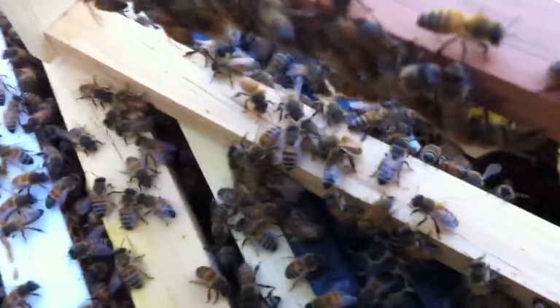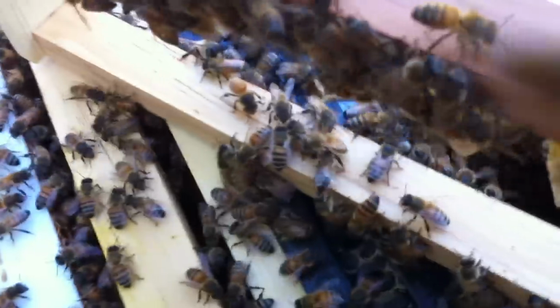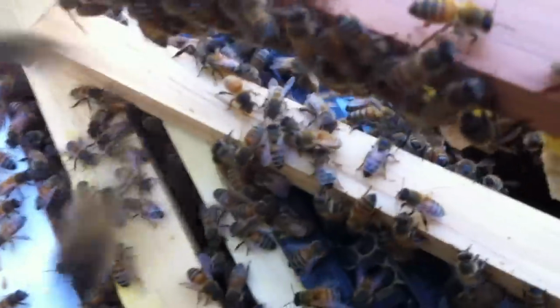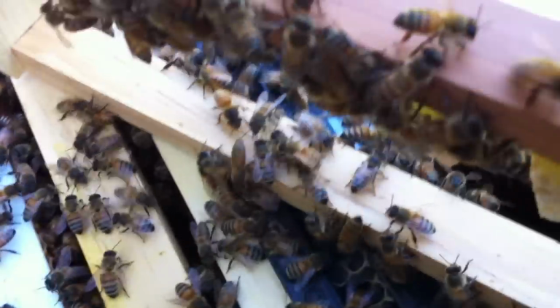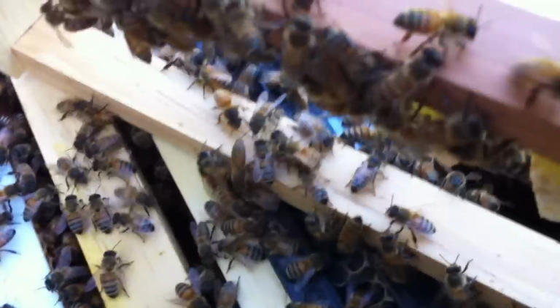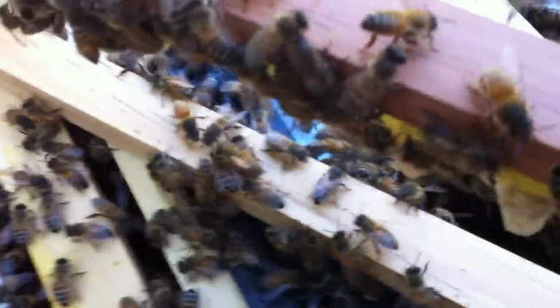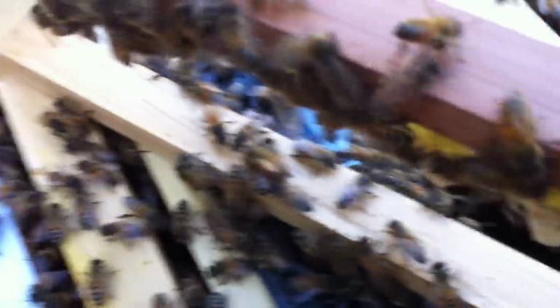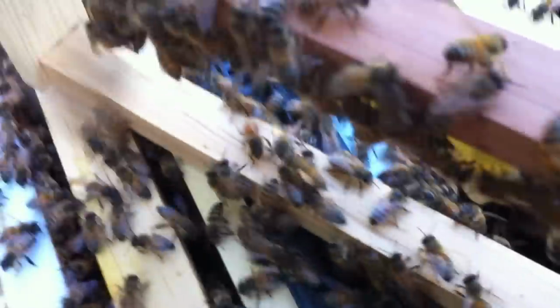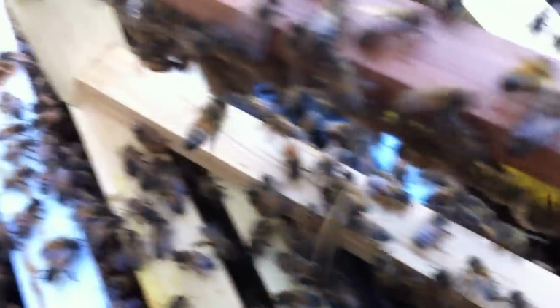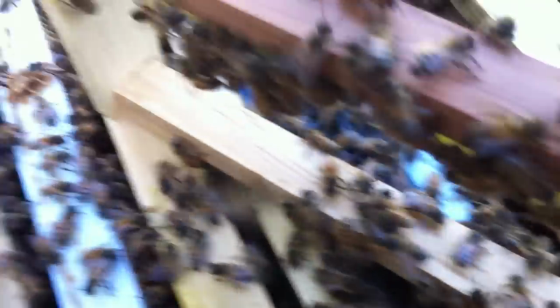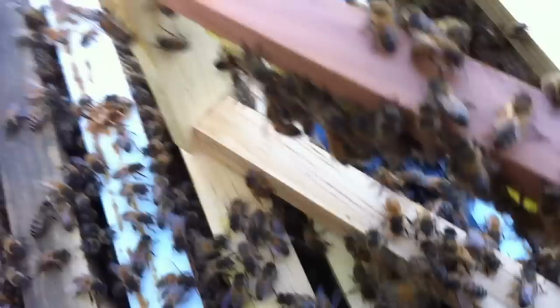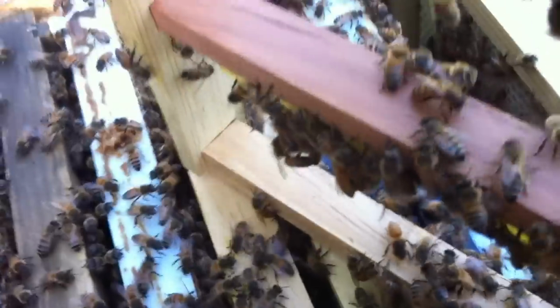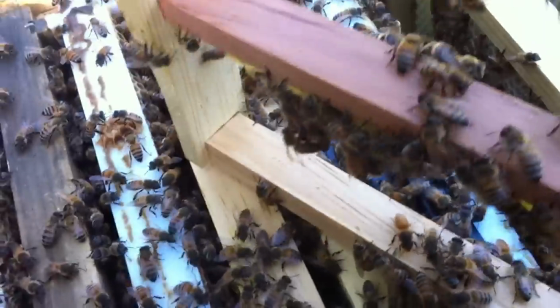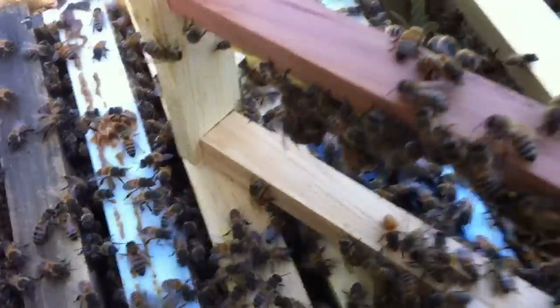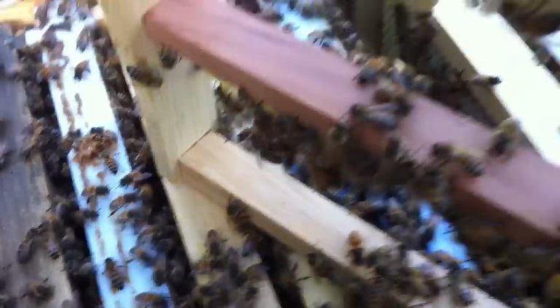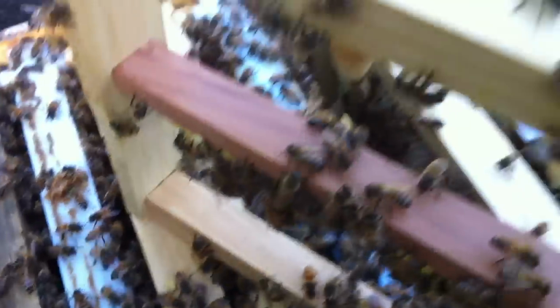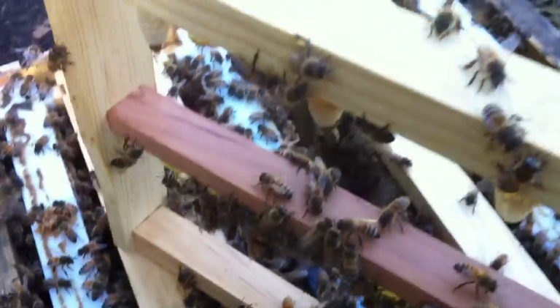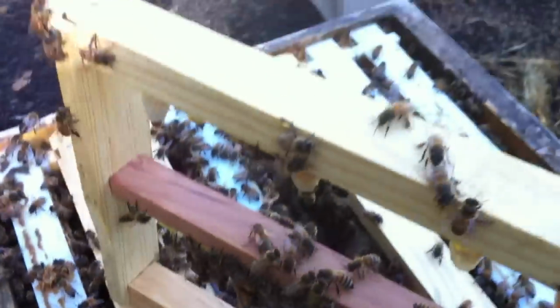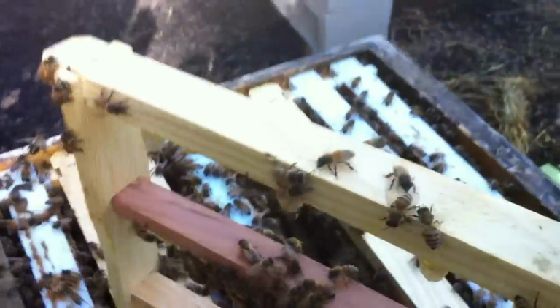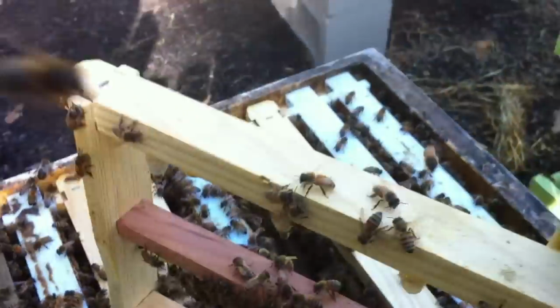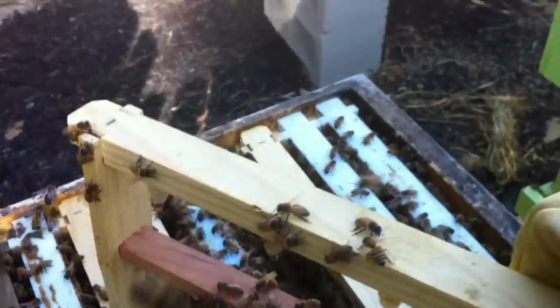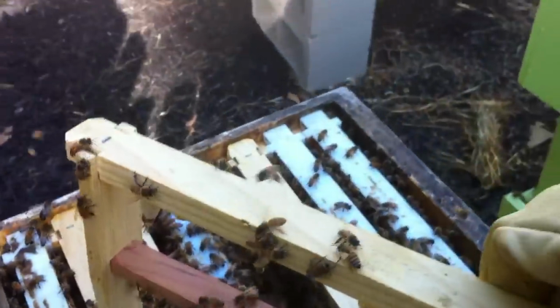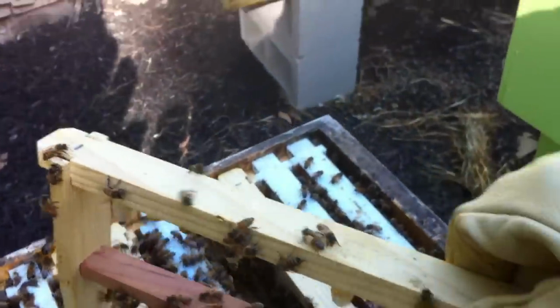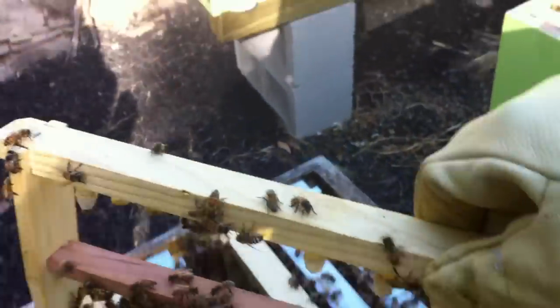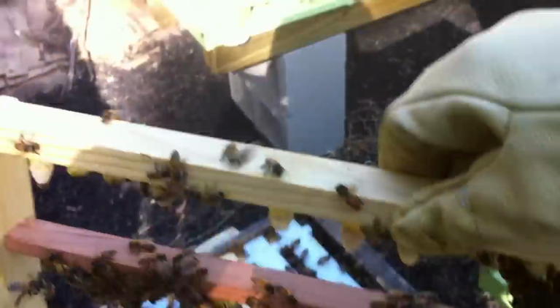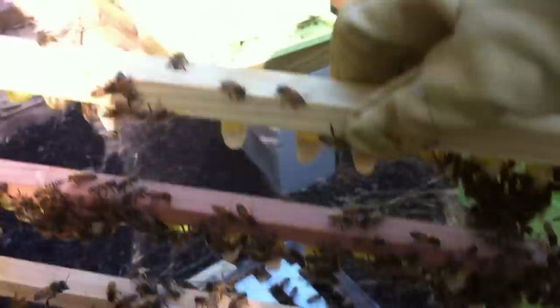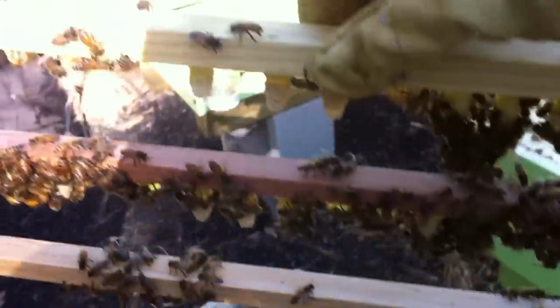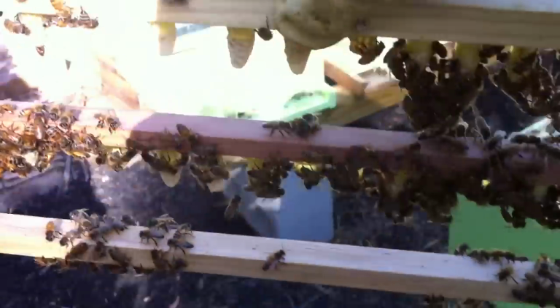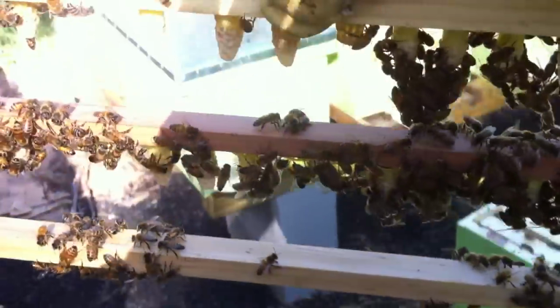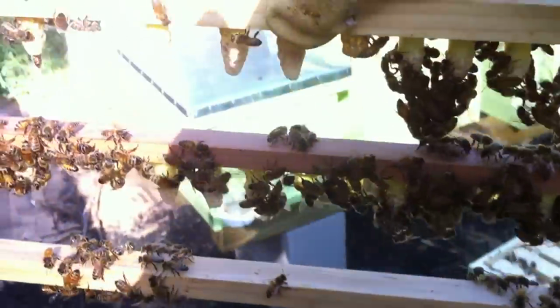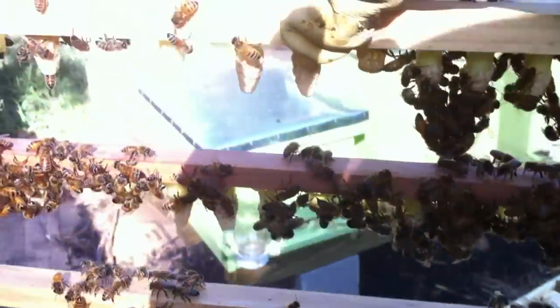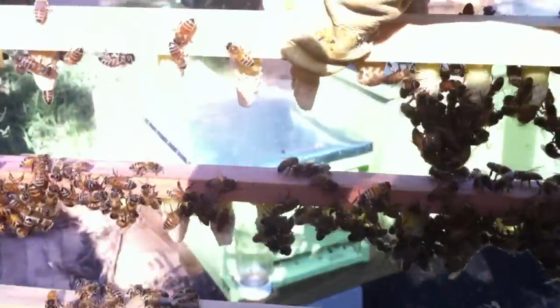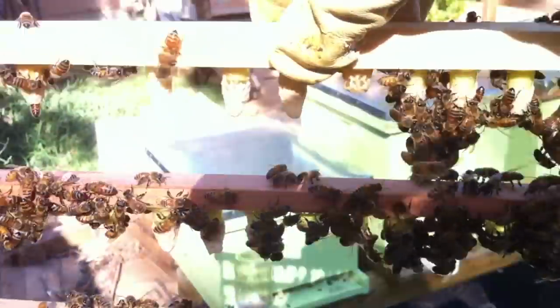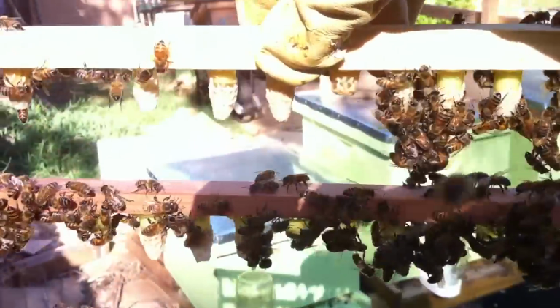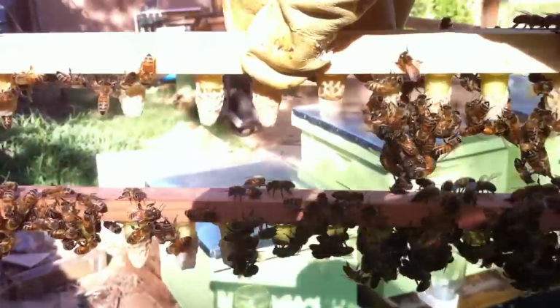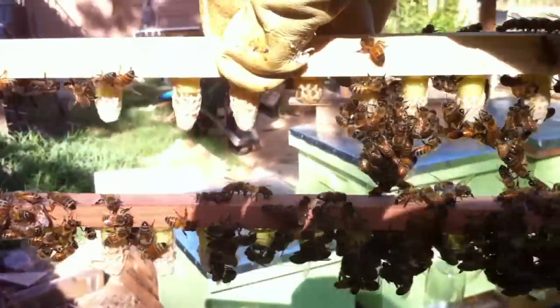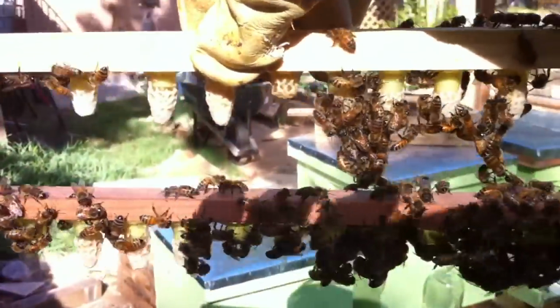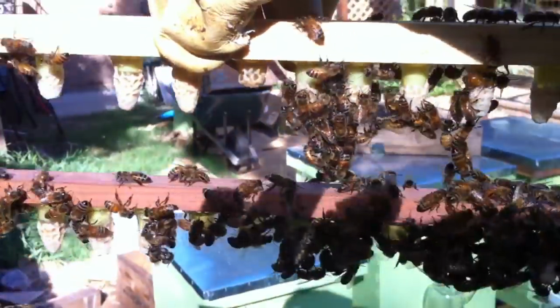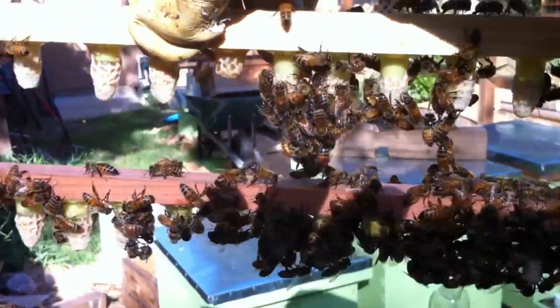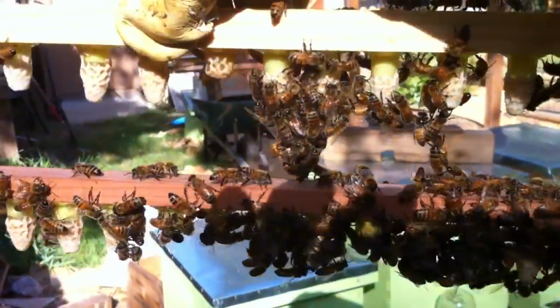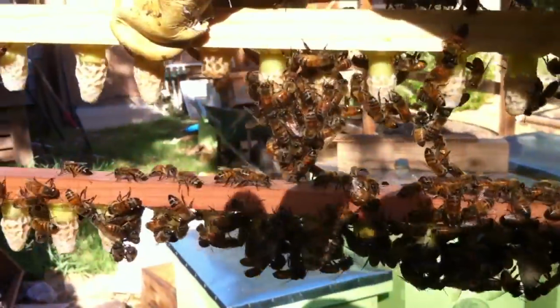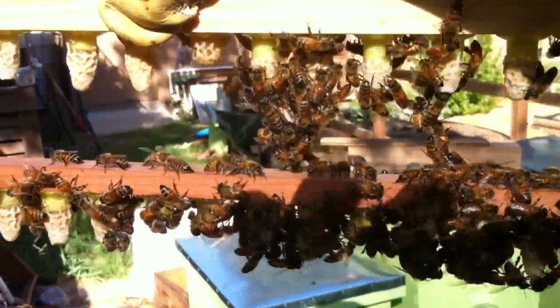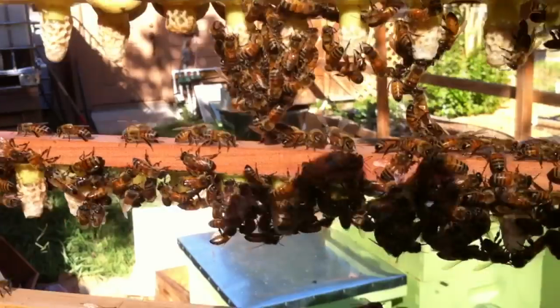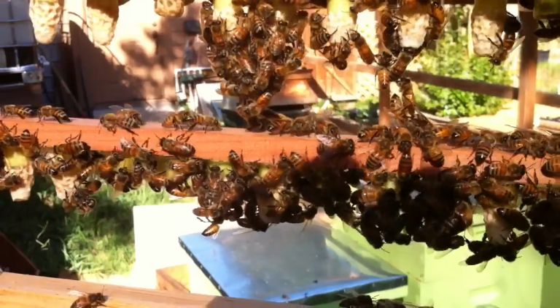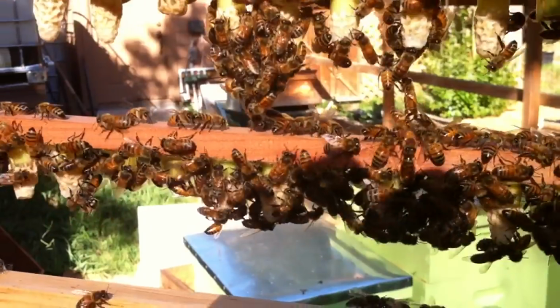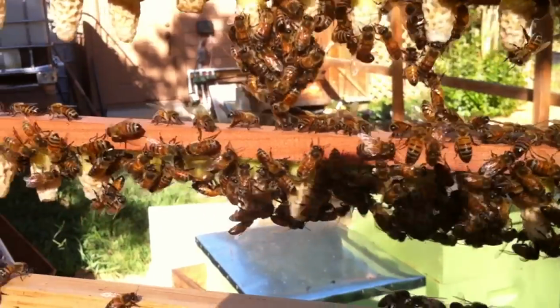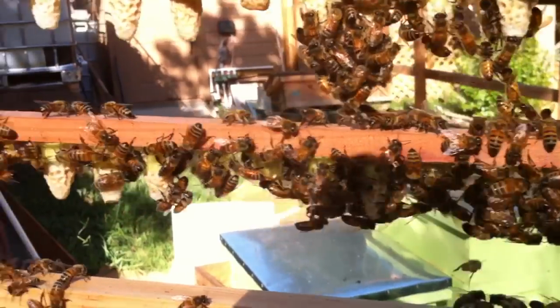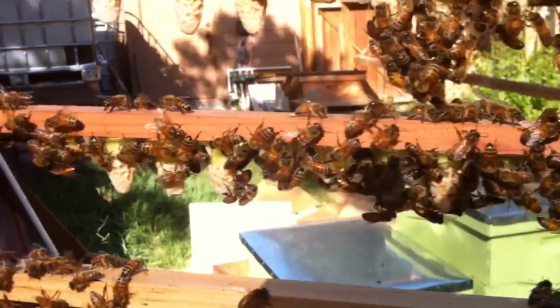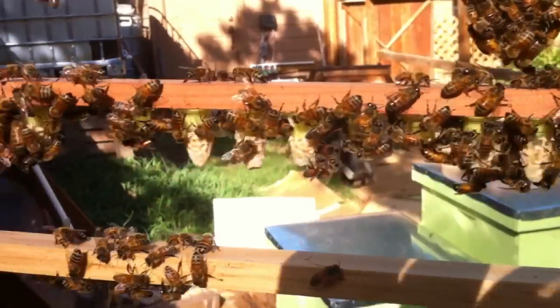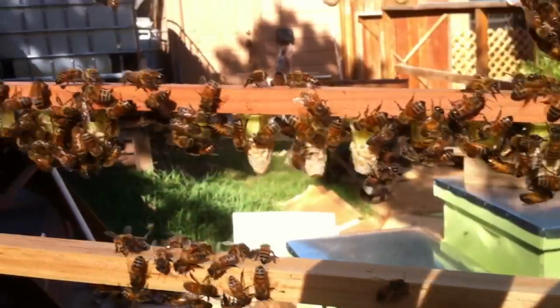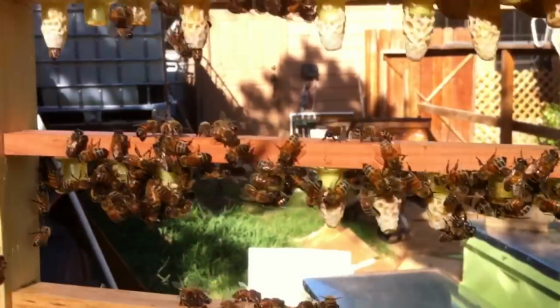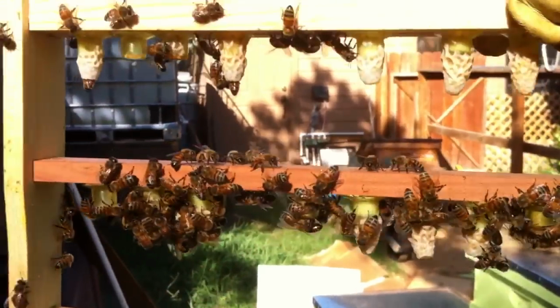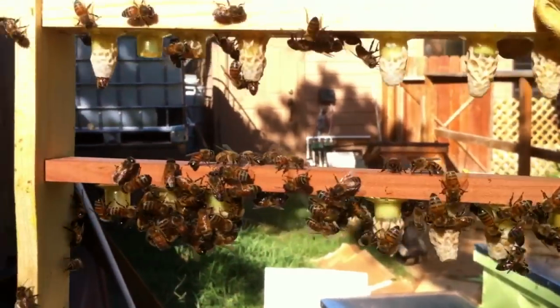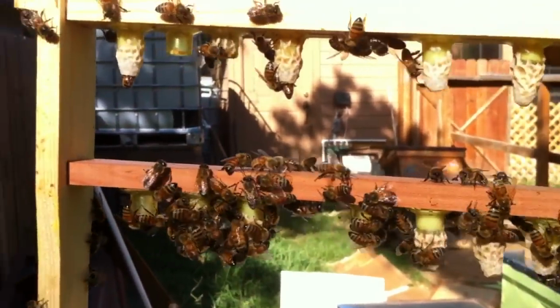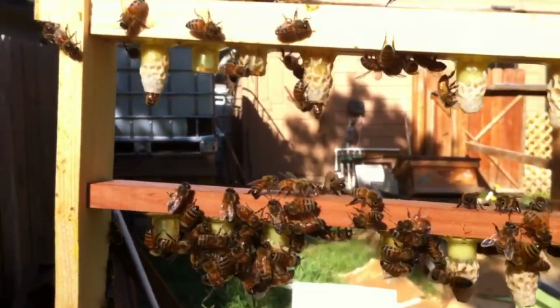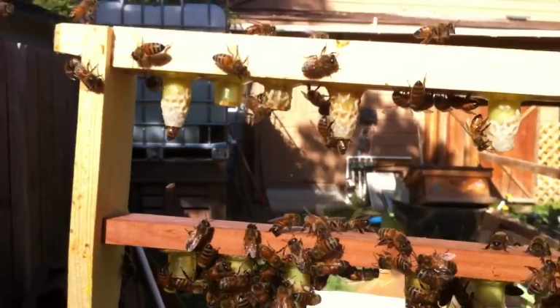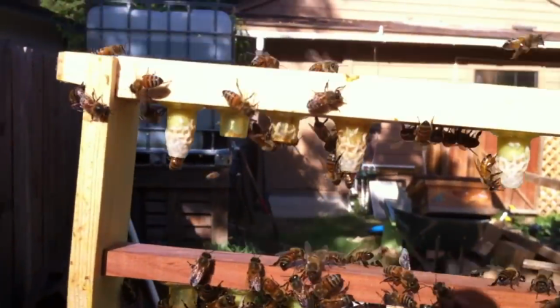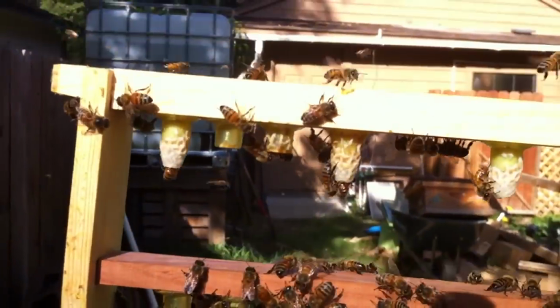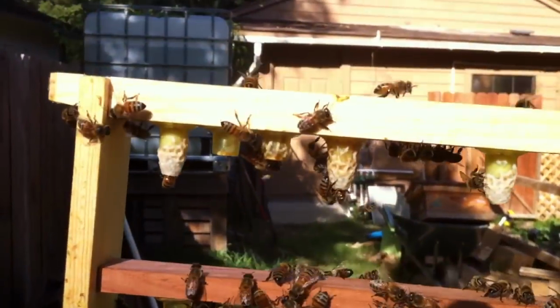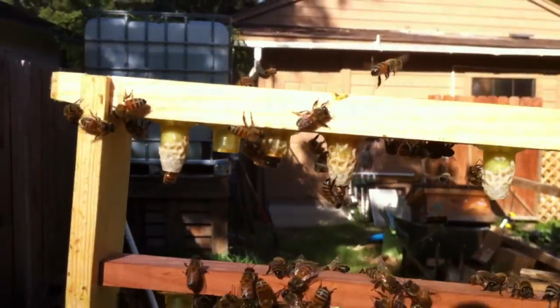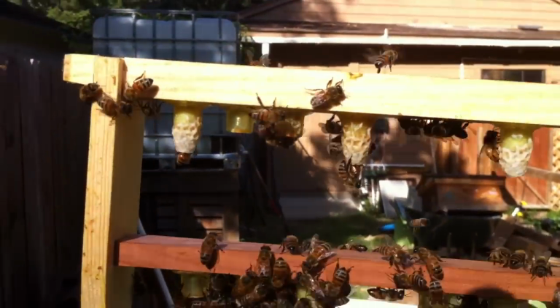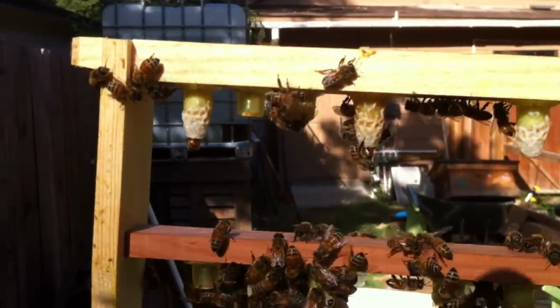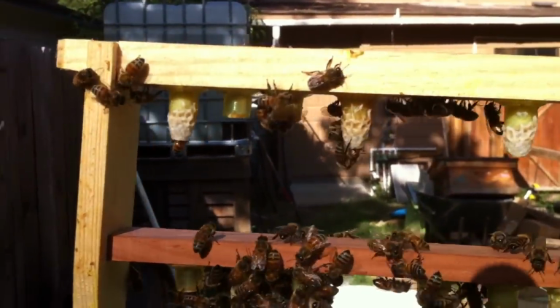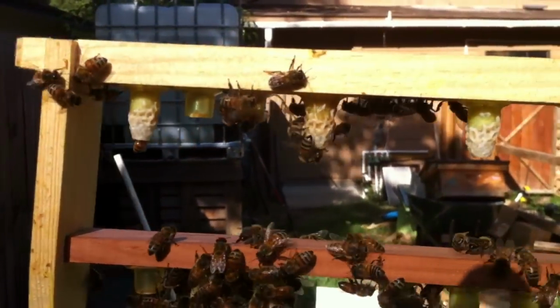All right, it's just a quick check-in on how my queen cells are going so far. Let's count them out, starting at the top there.